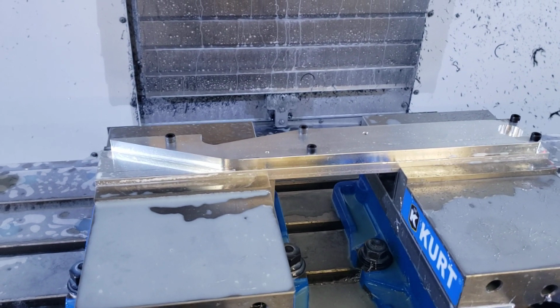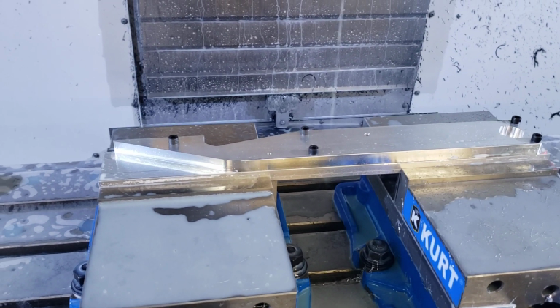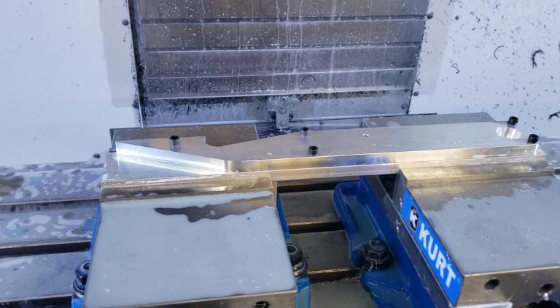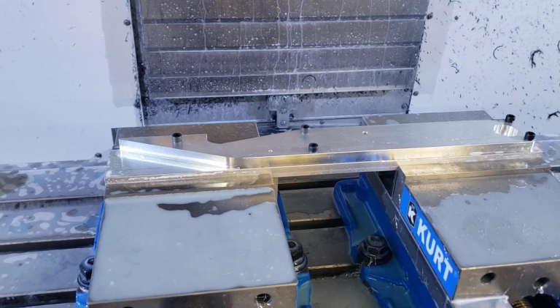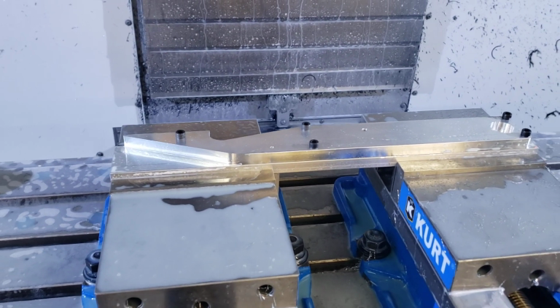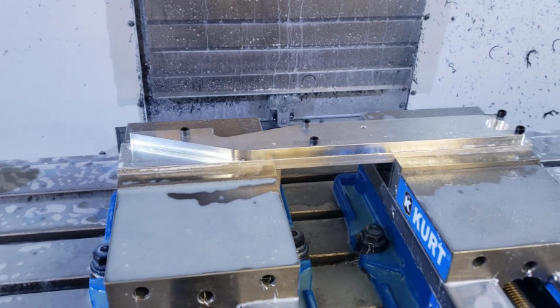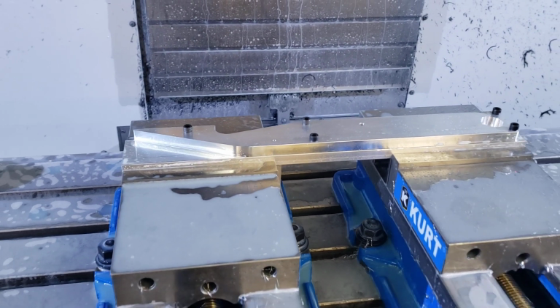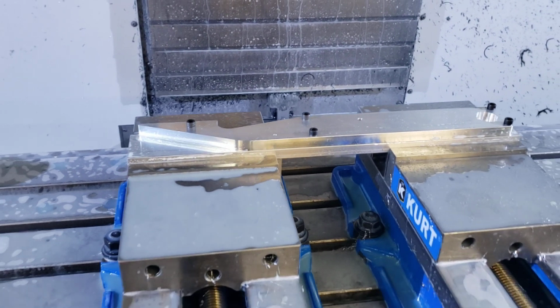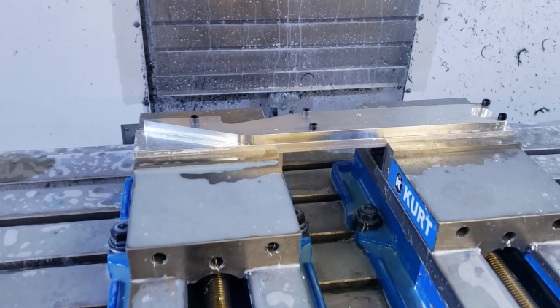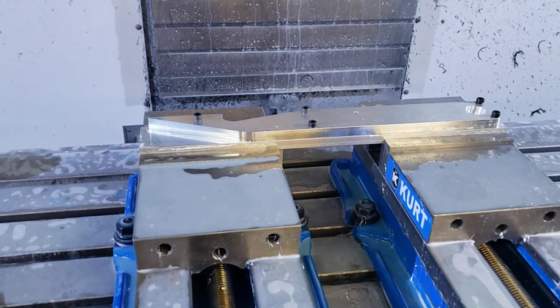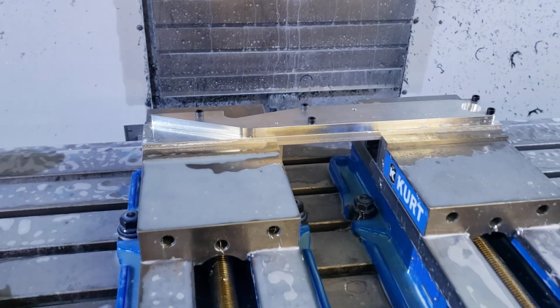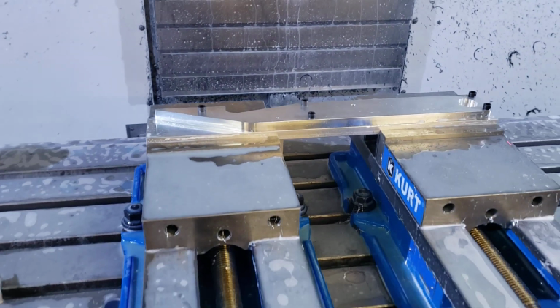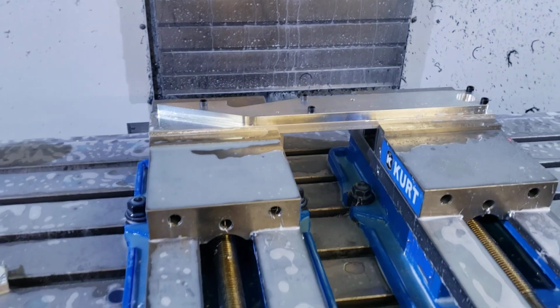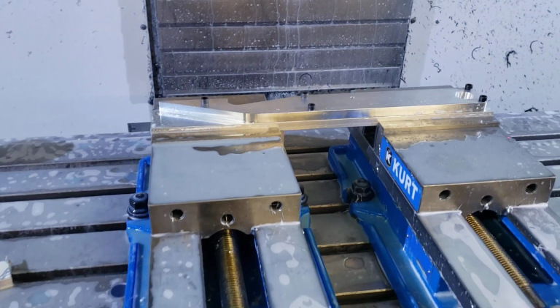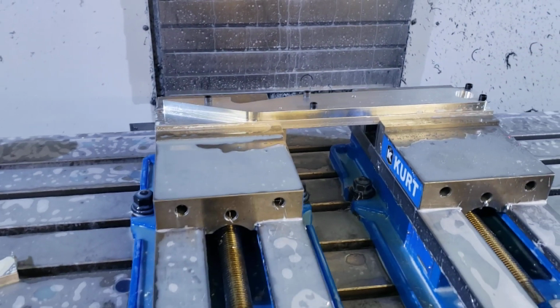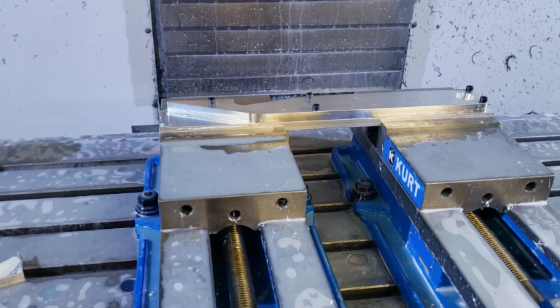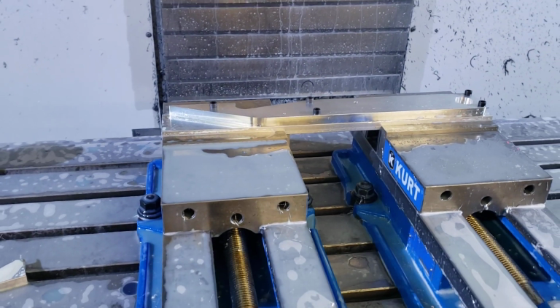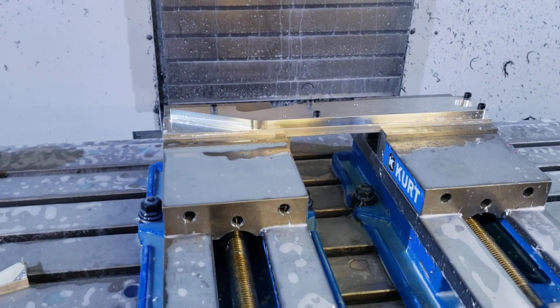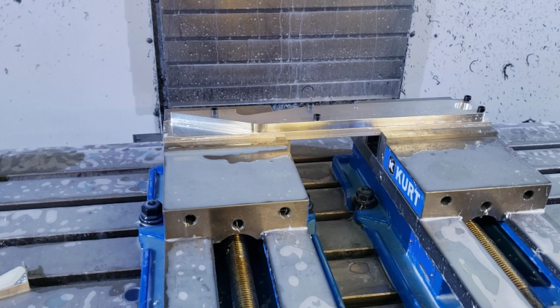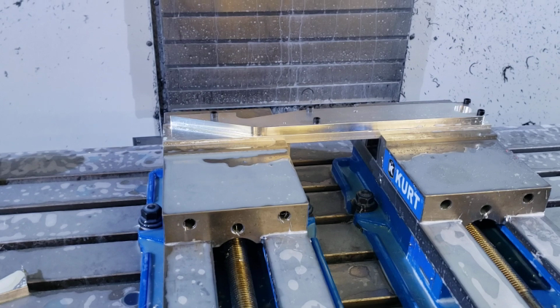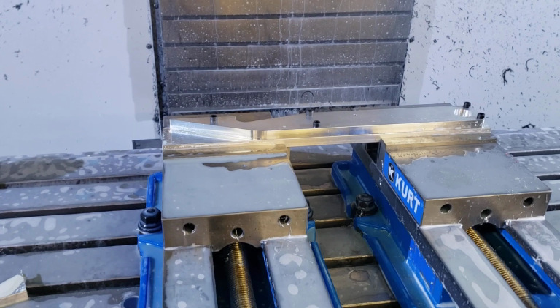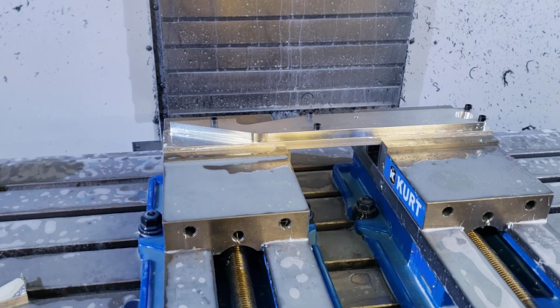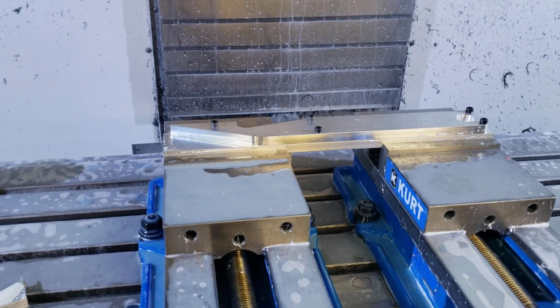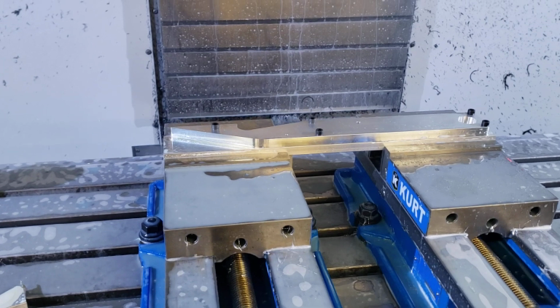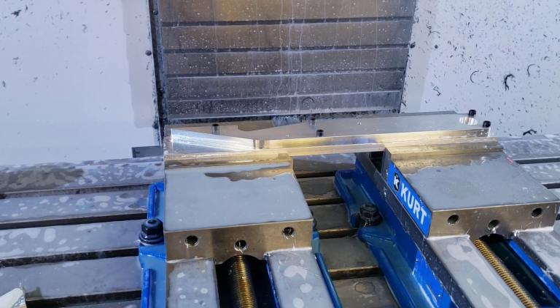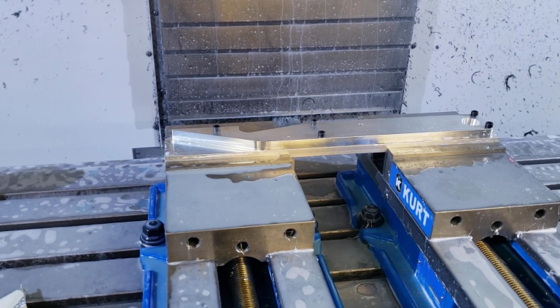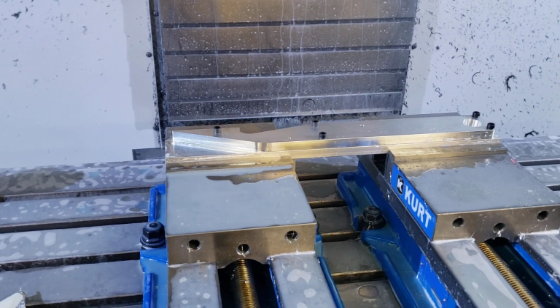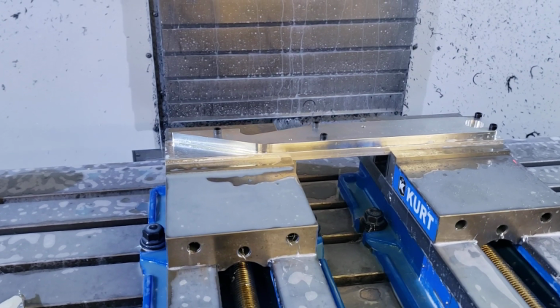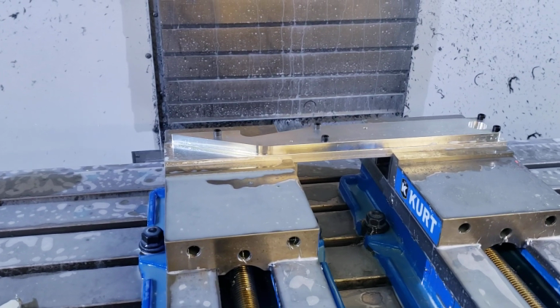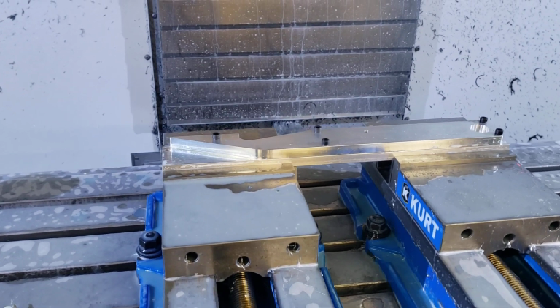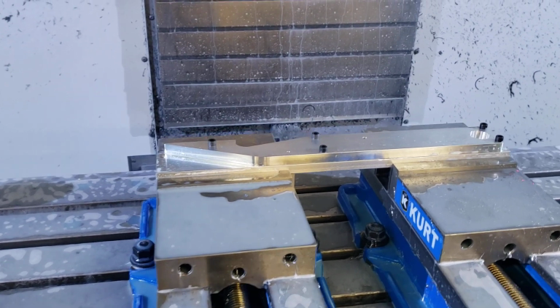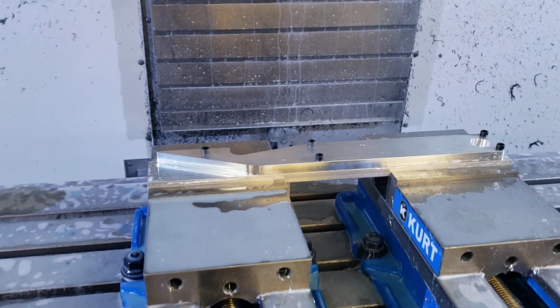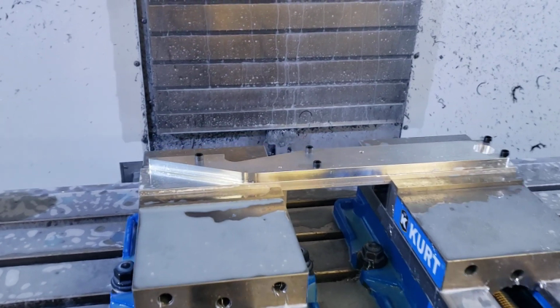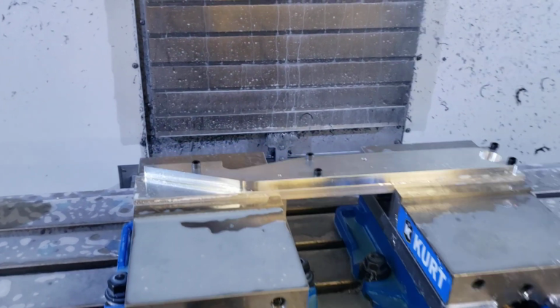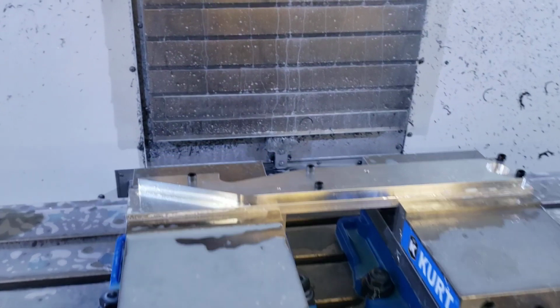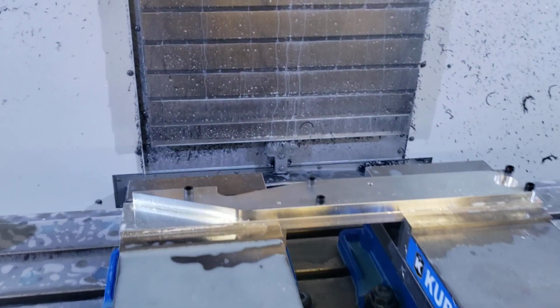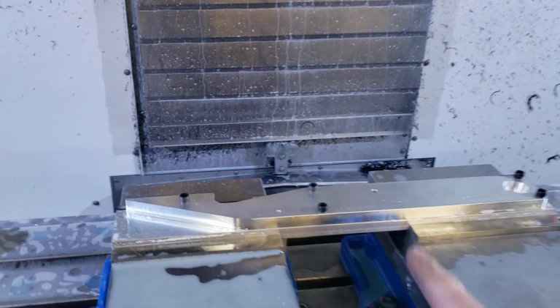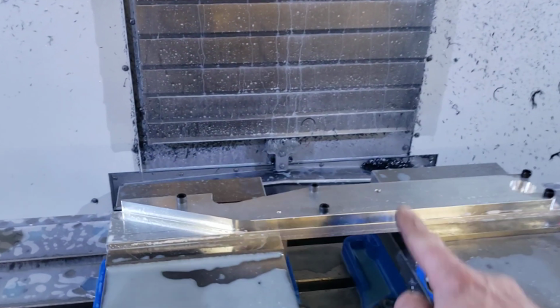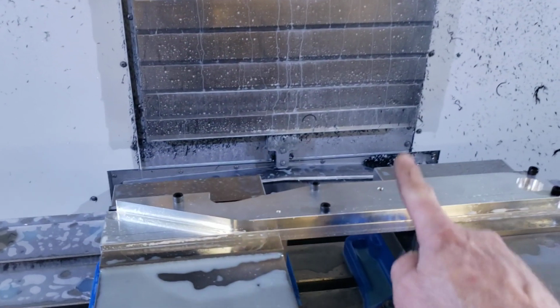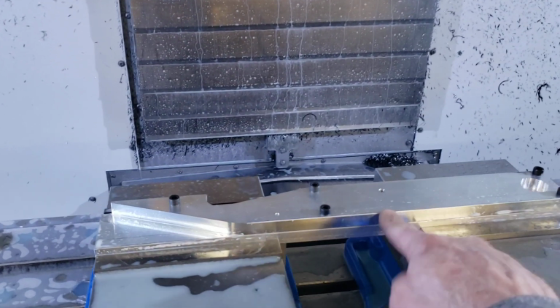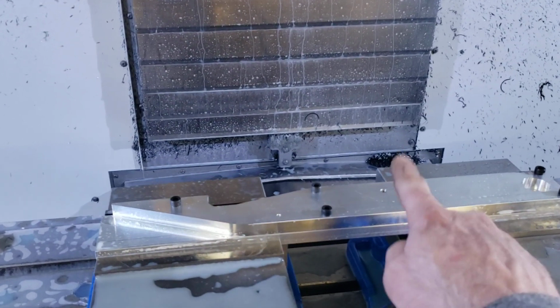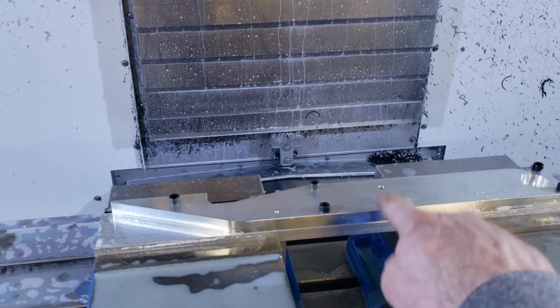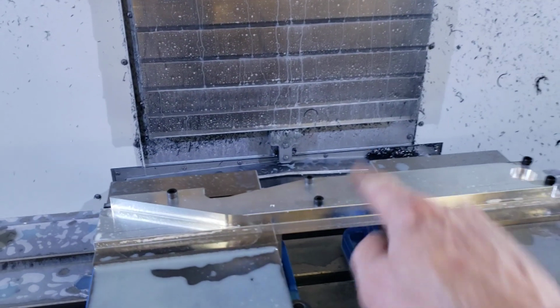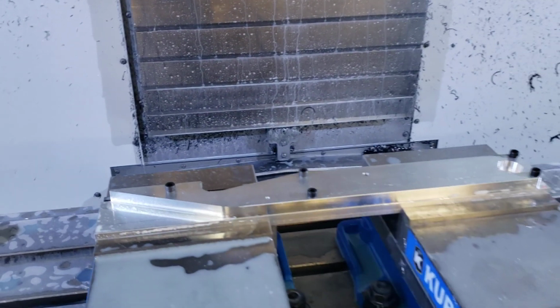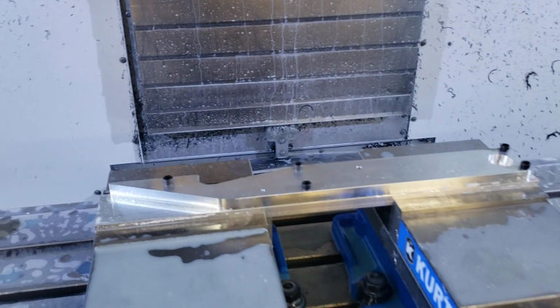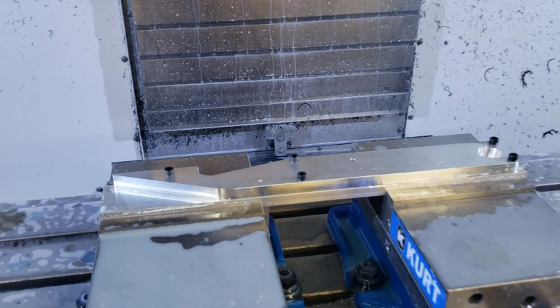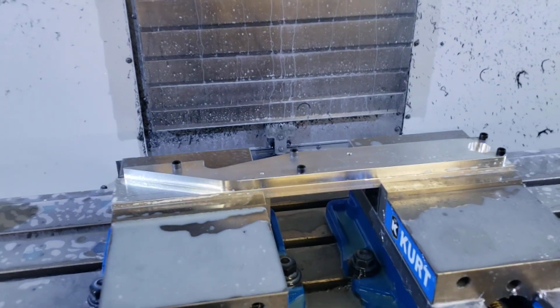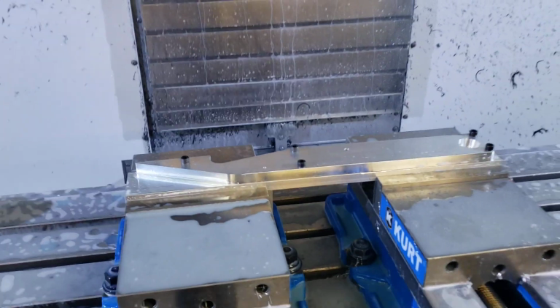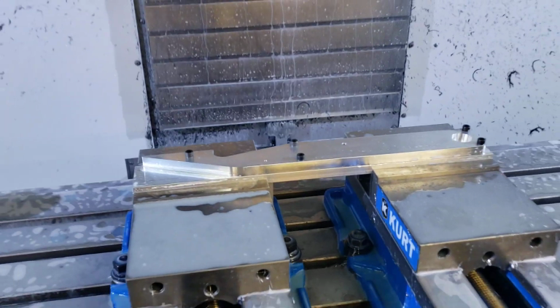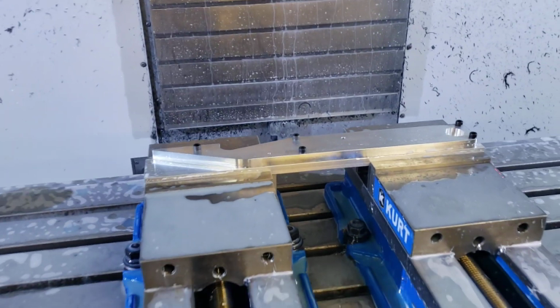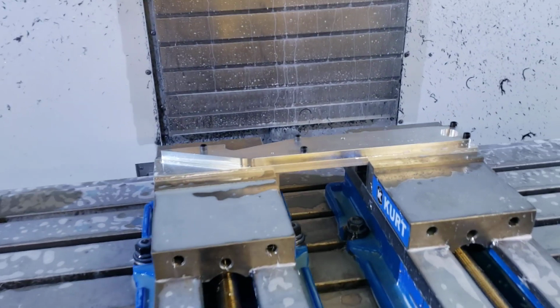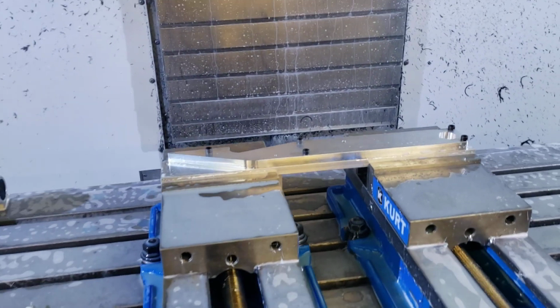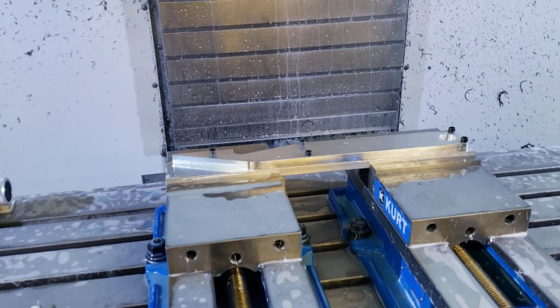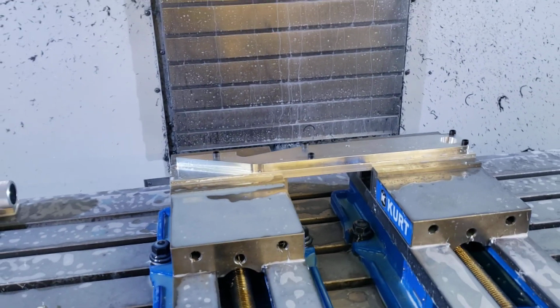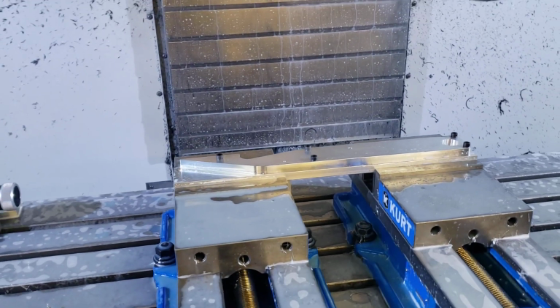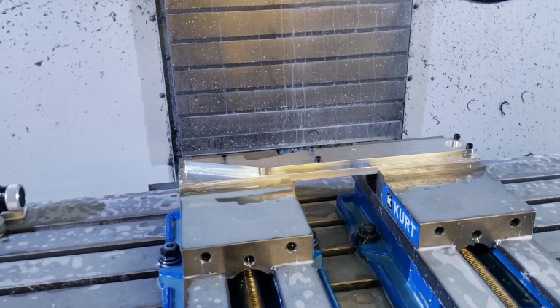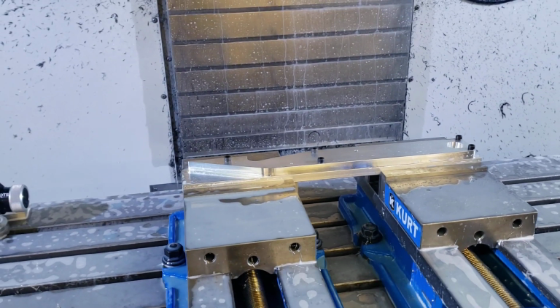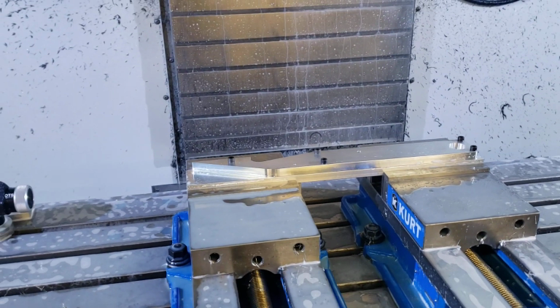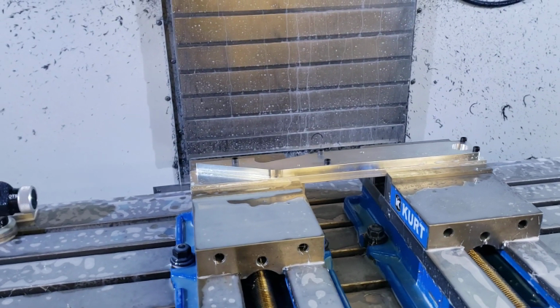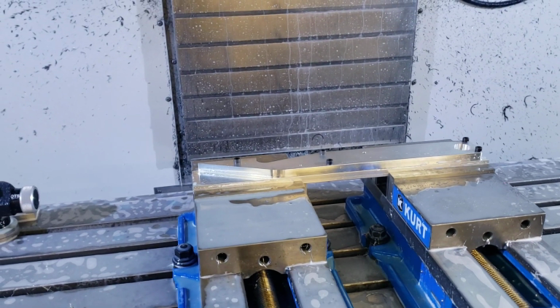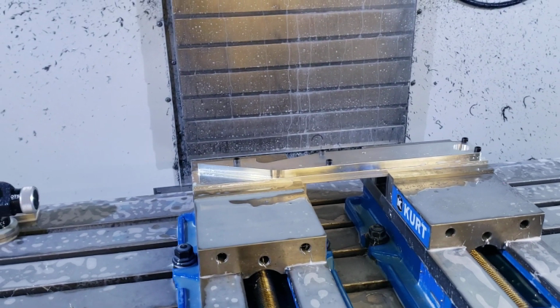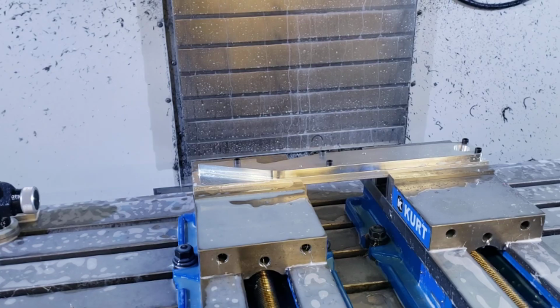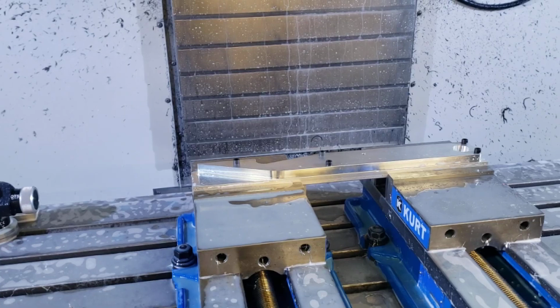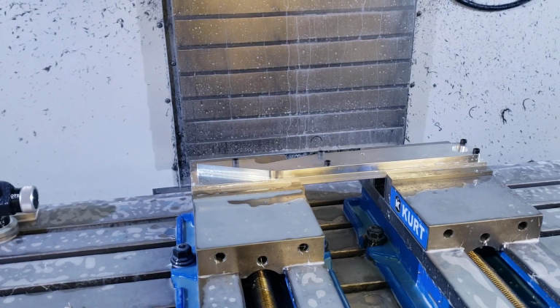So again, check back in a couple two, three weeks. We're going to have an update showing exactly what this does. I think you'll find it interesting. So we'll see you then.